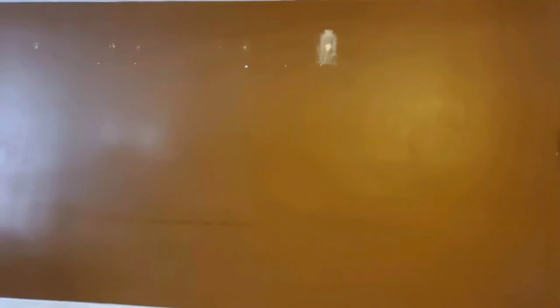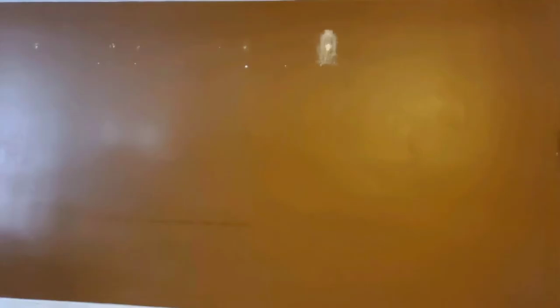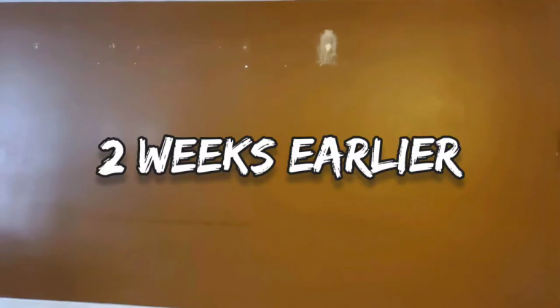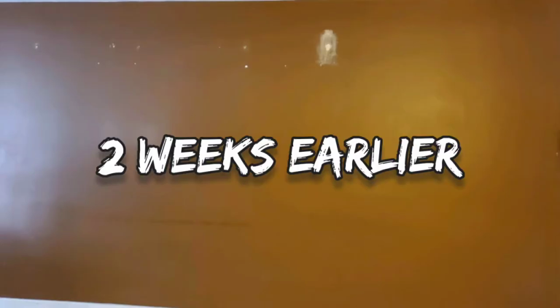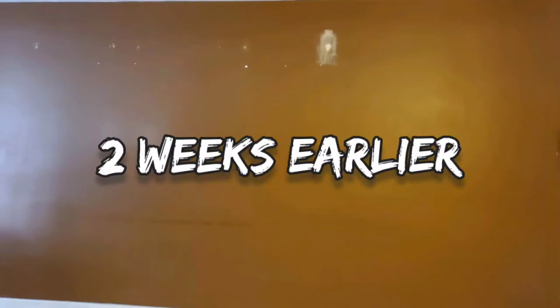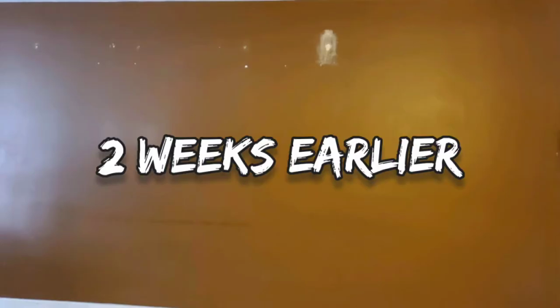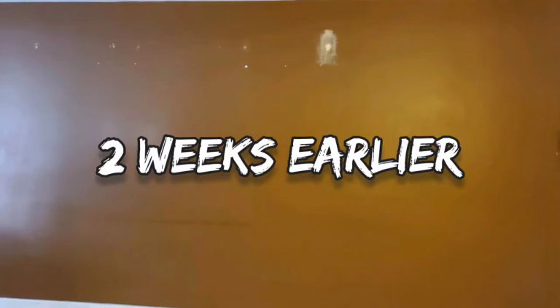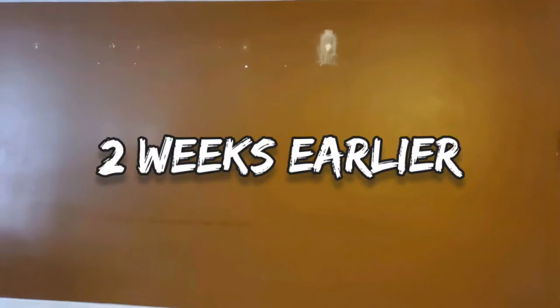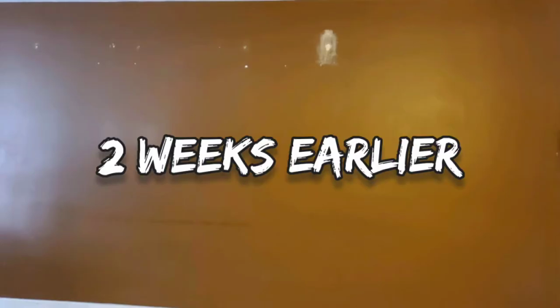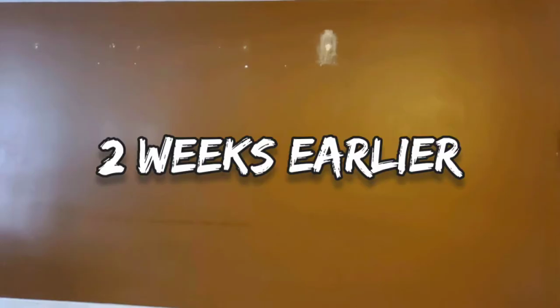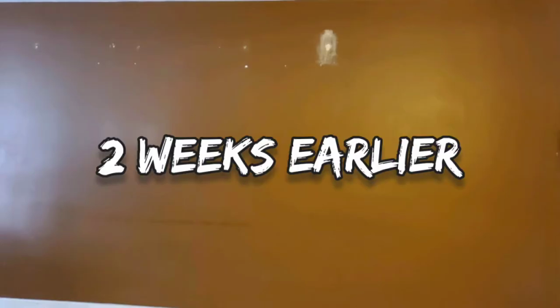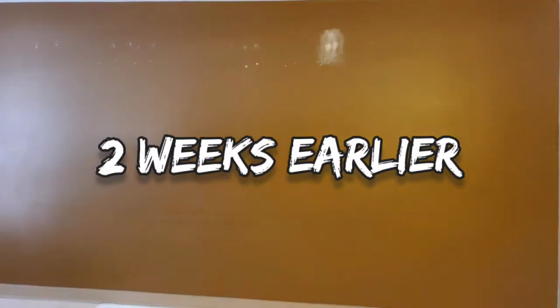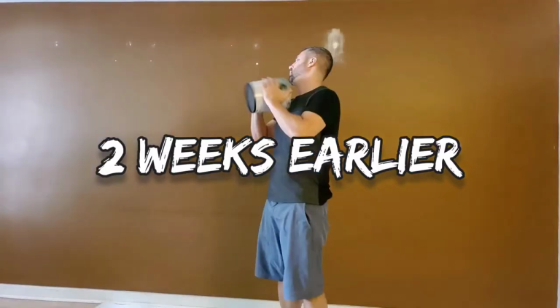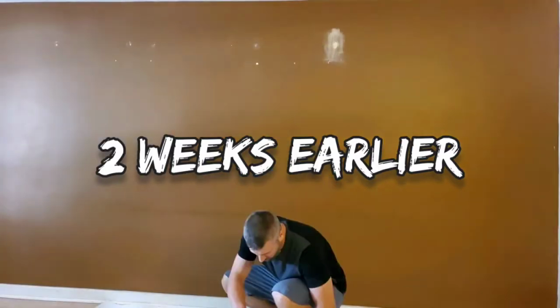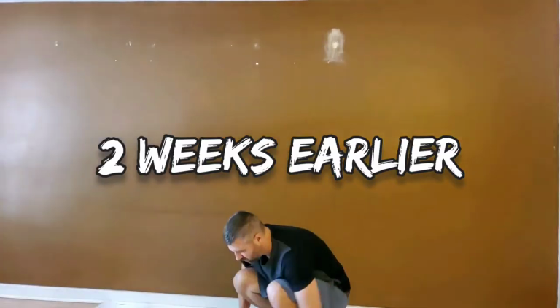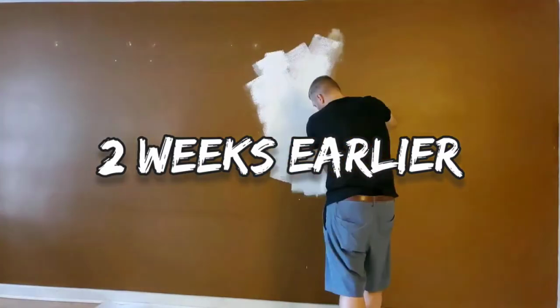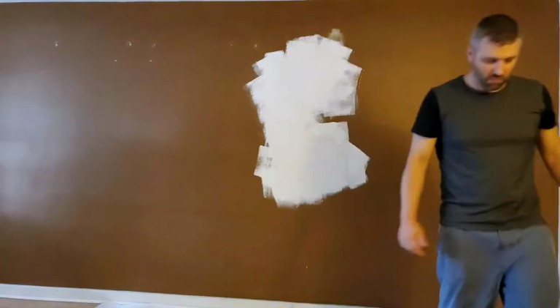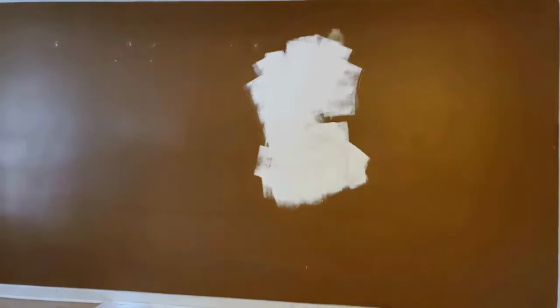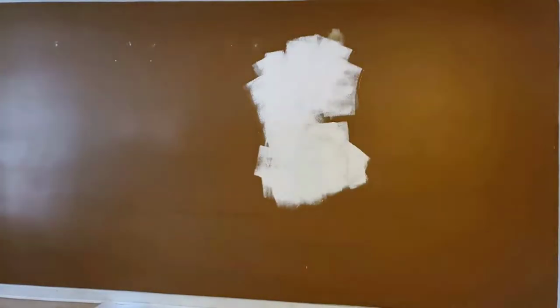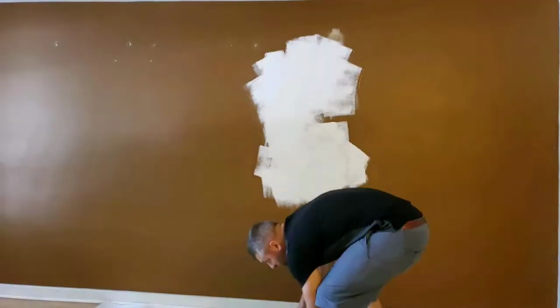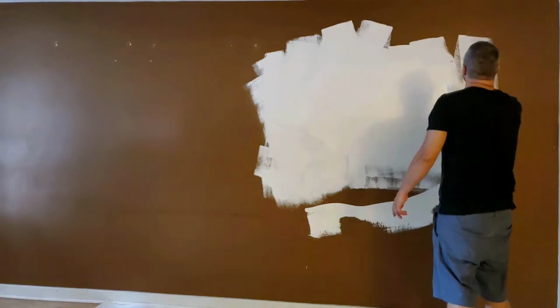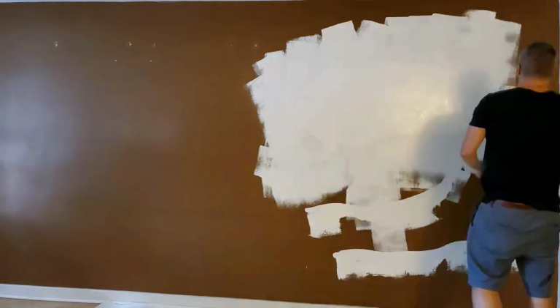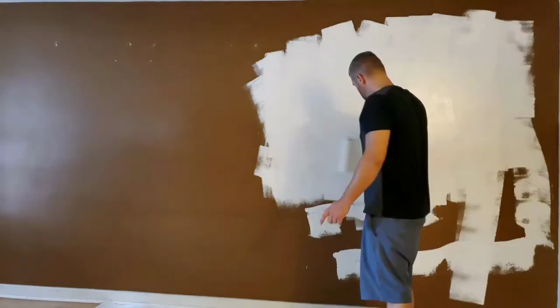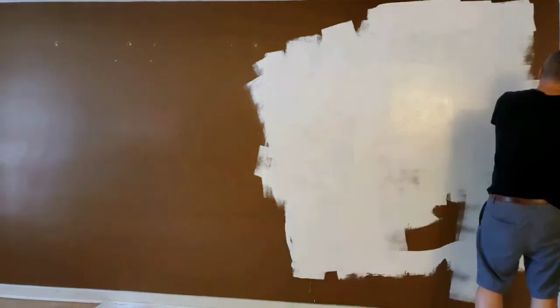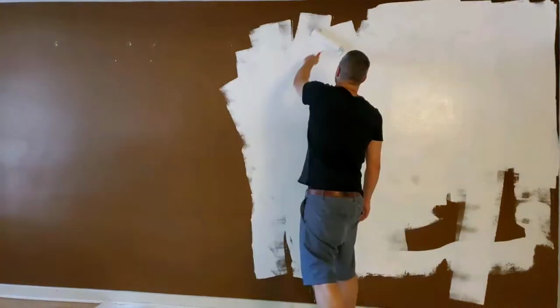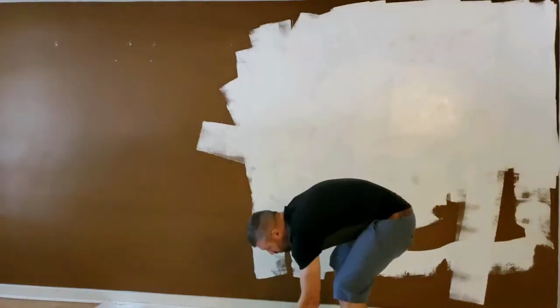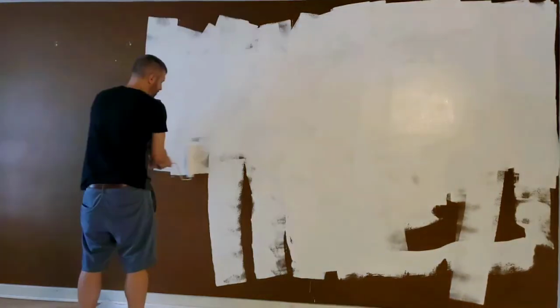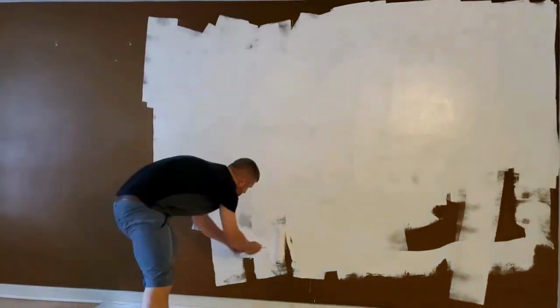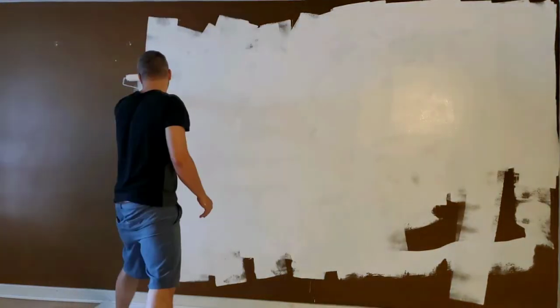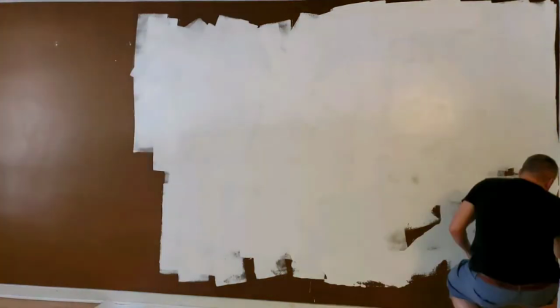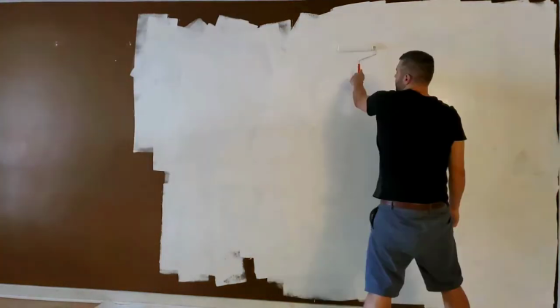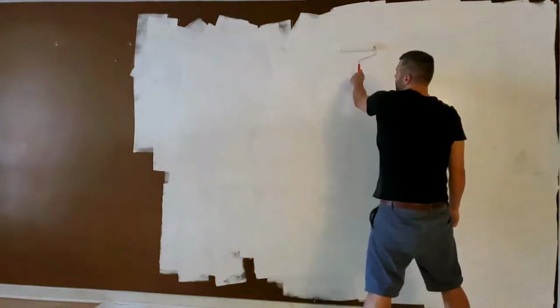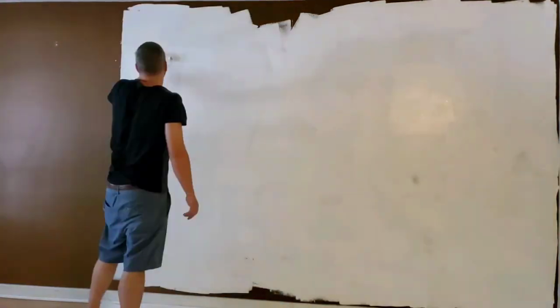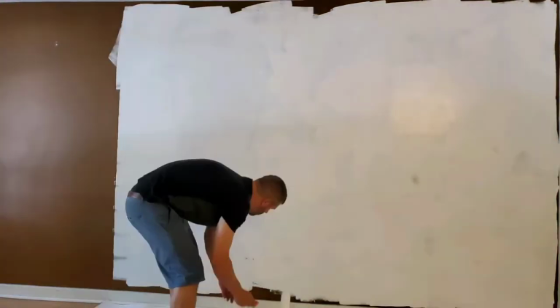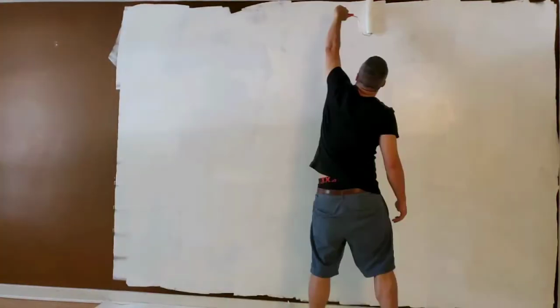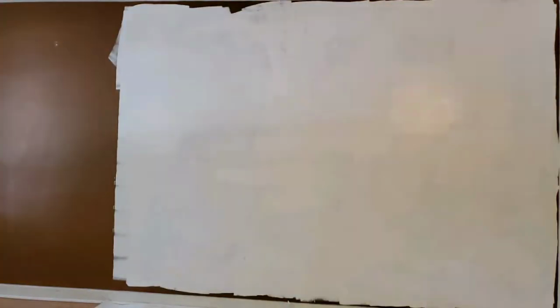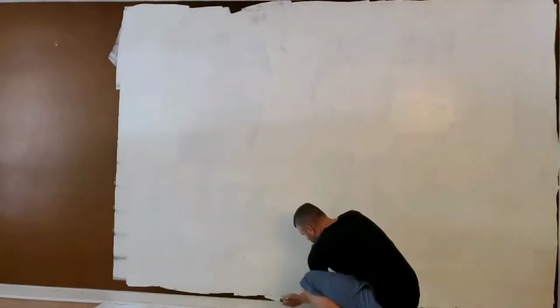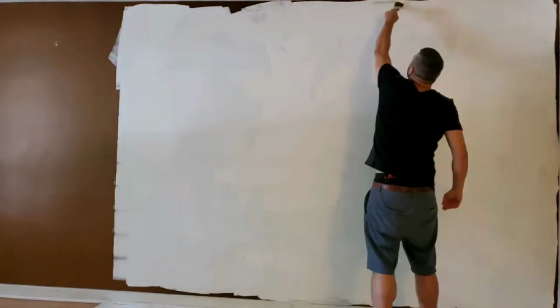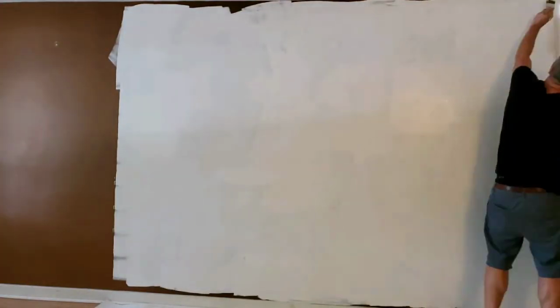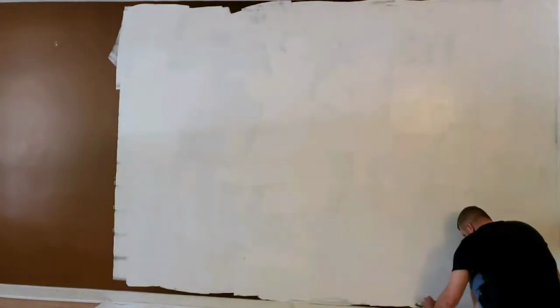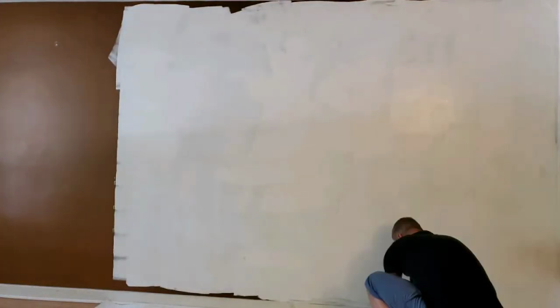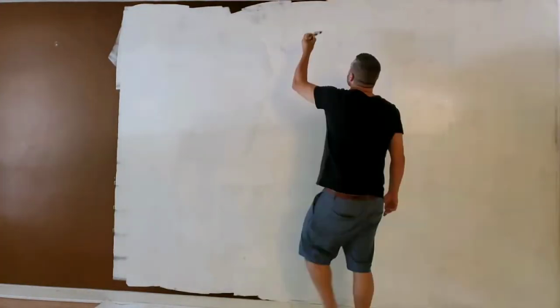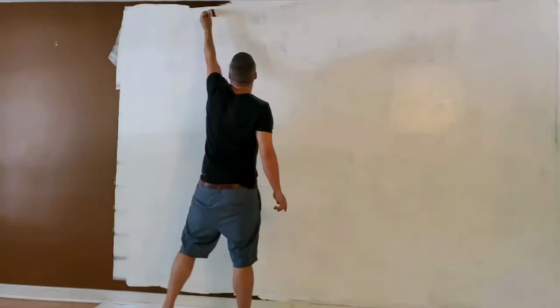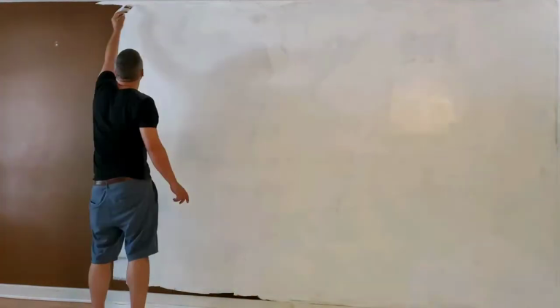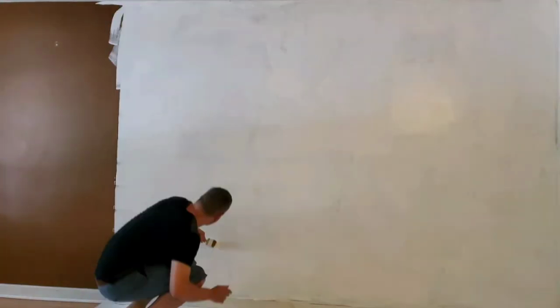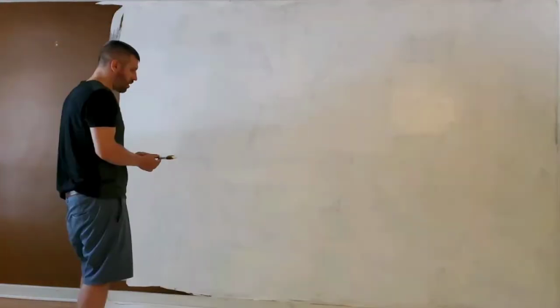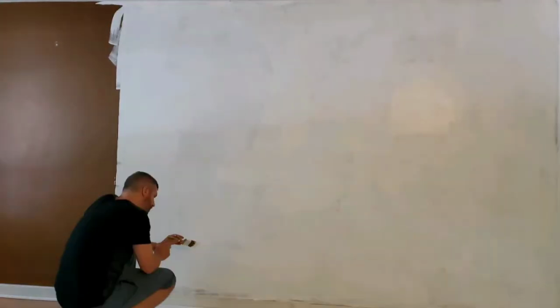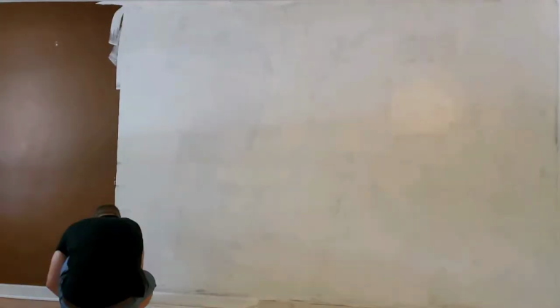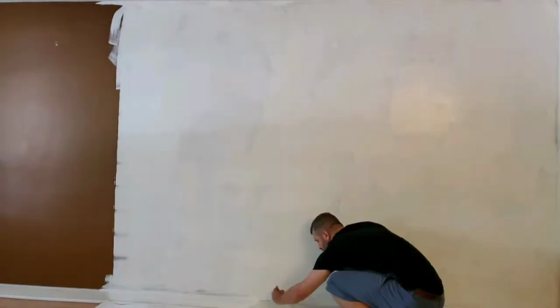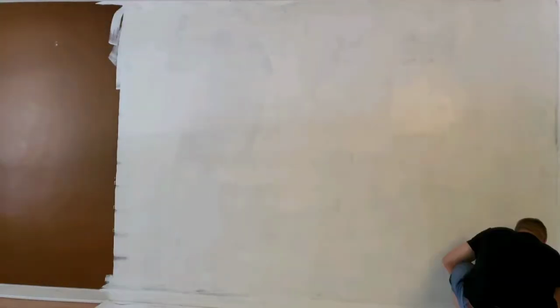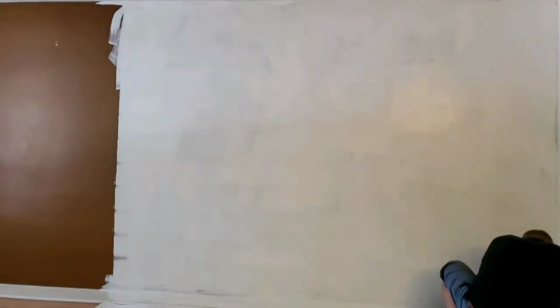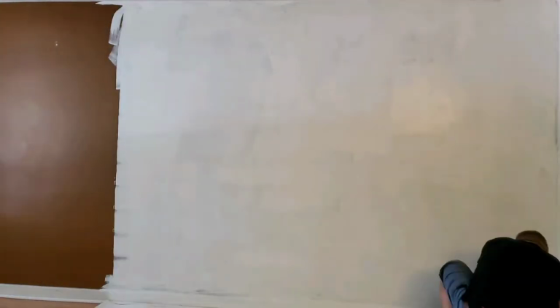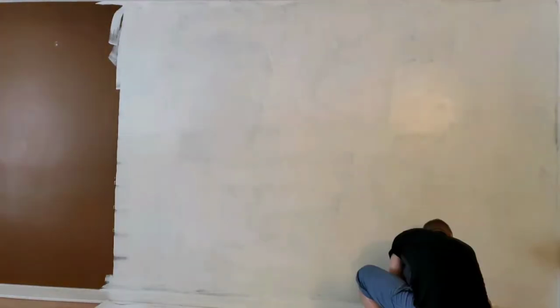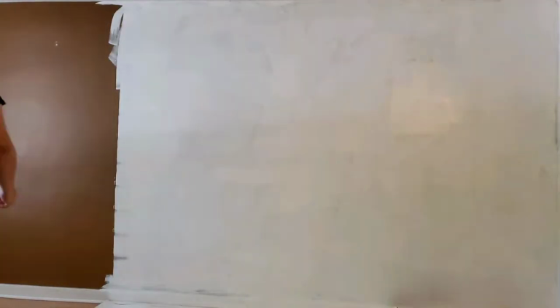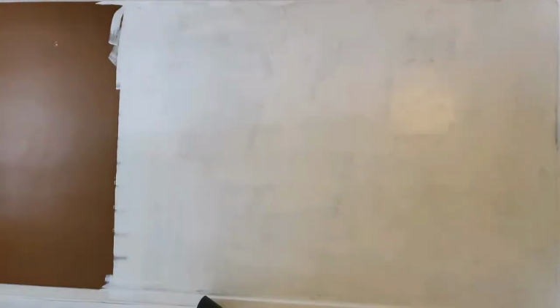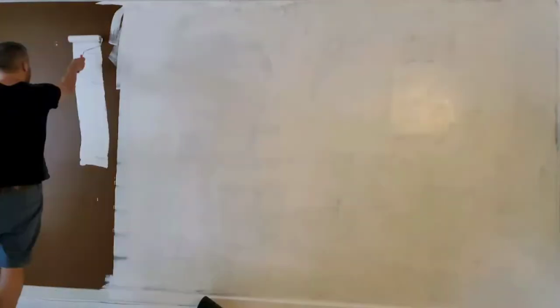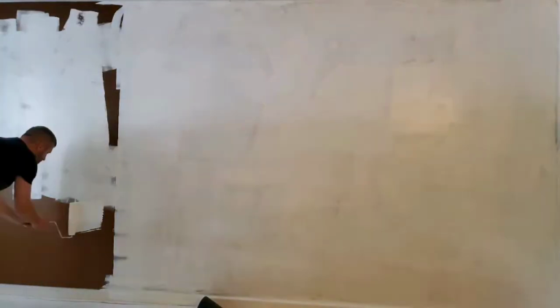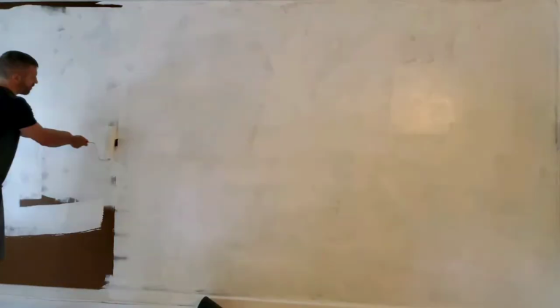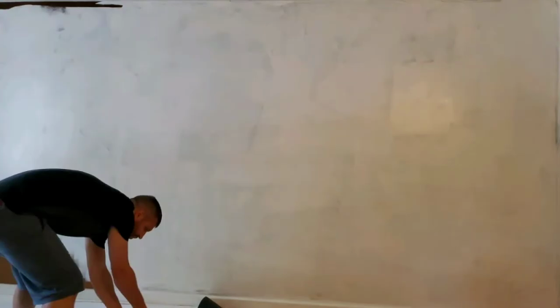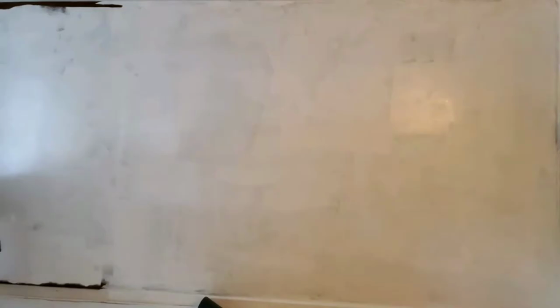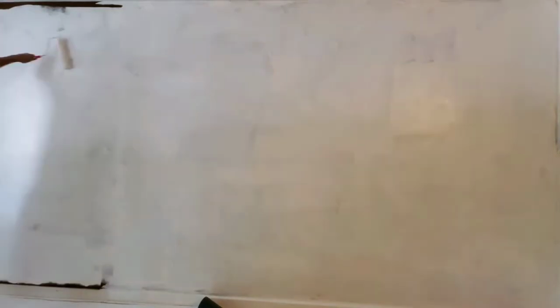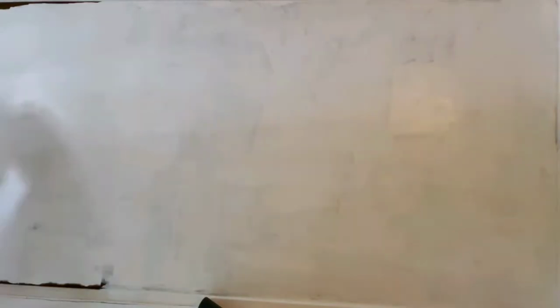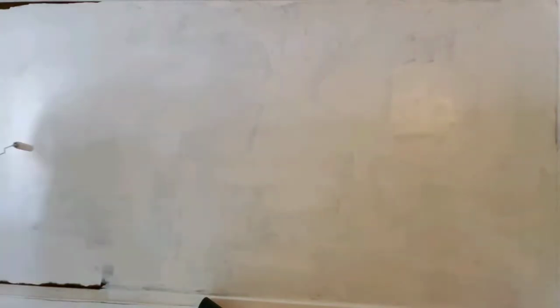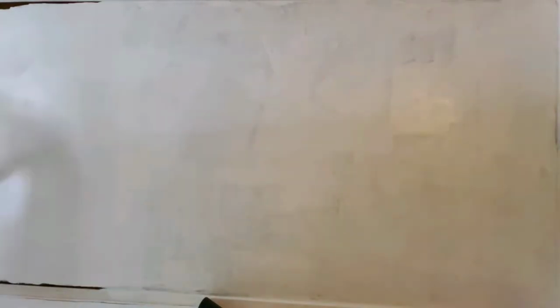The room started out with a dark brown accent wall, which I covered with a base coat of antique white.